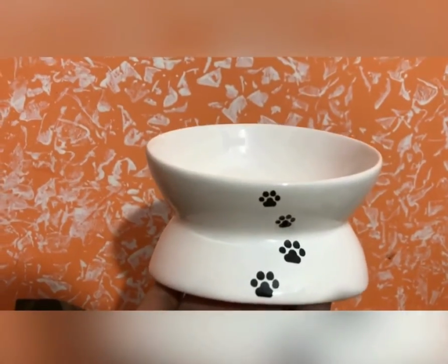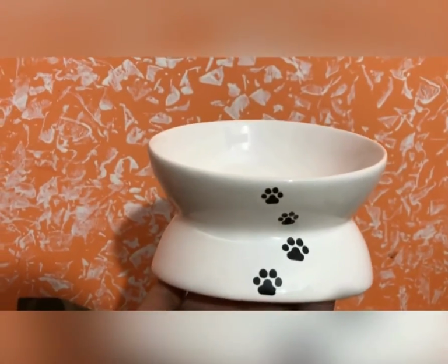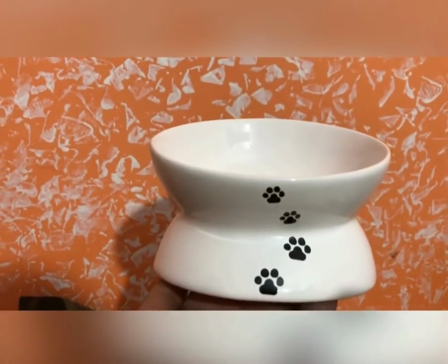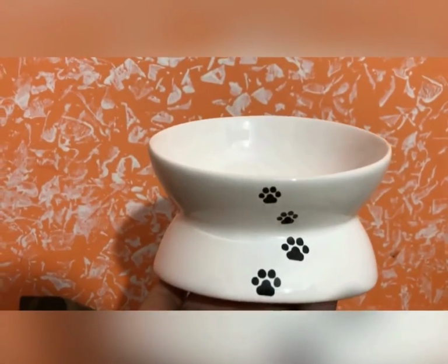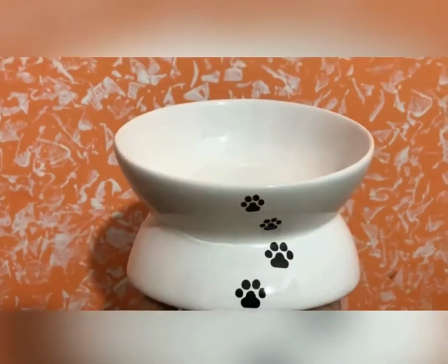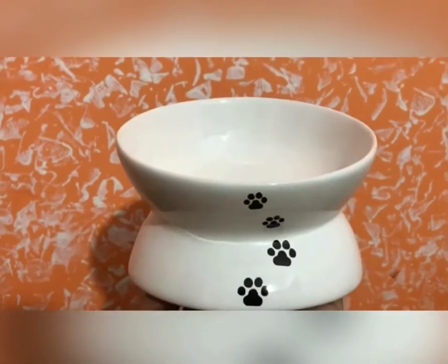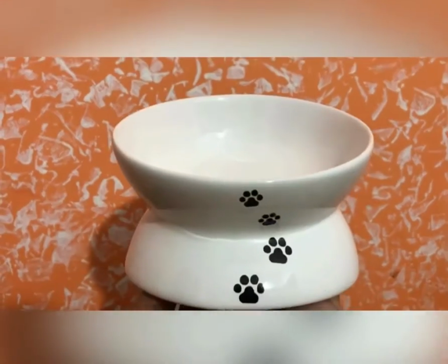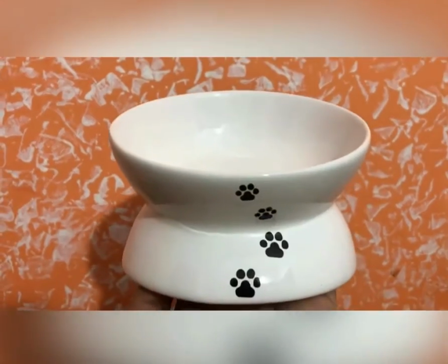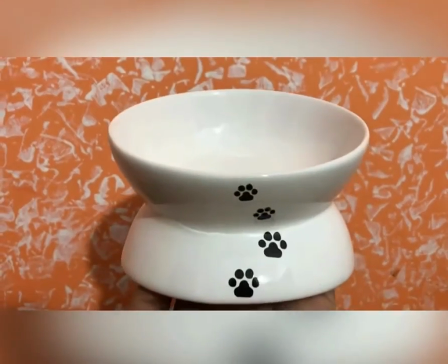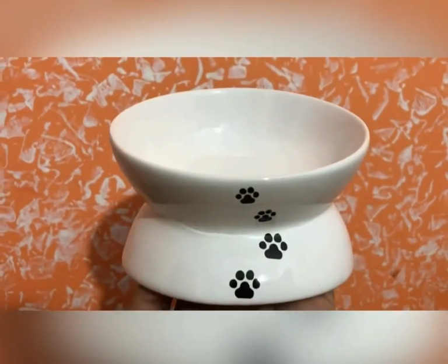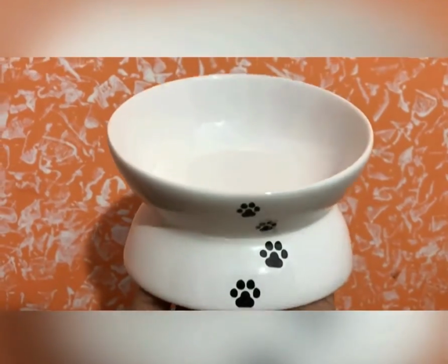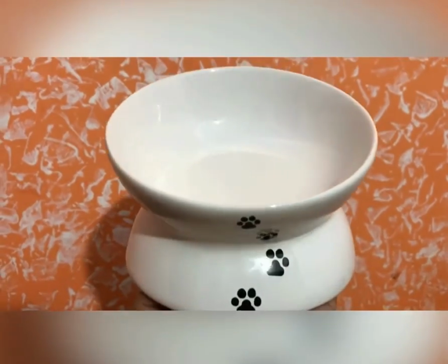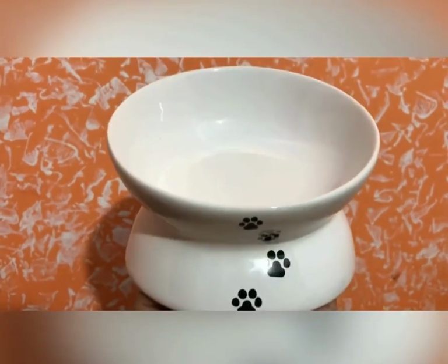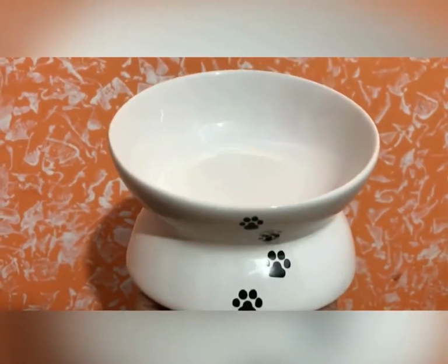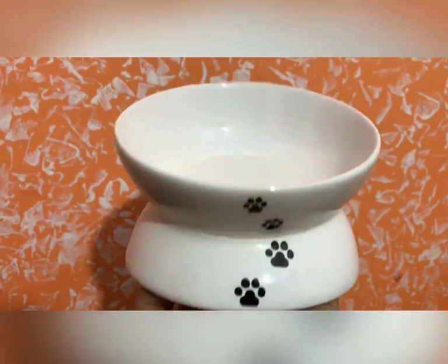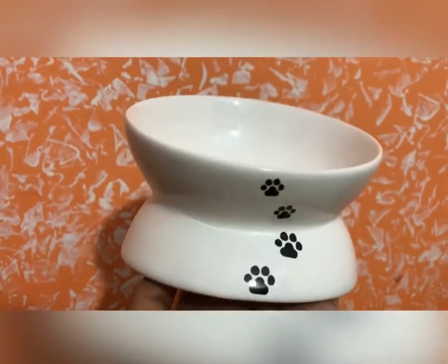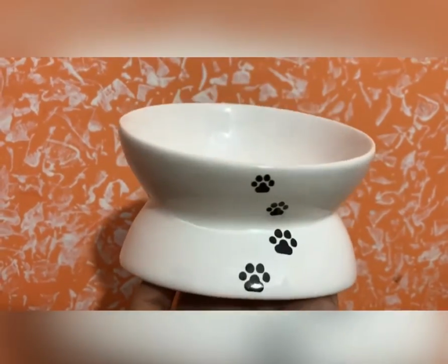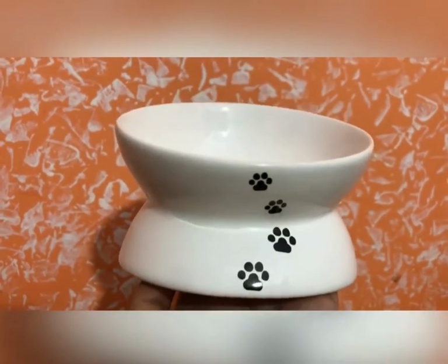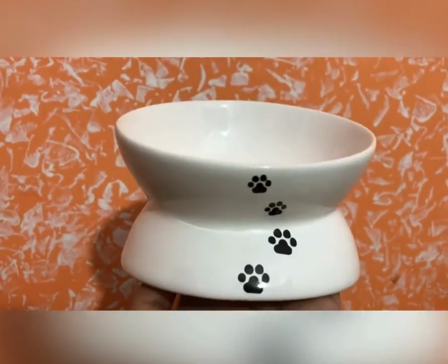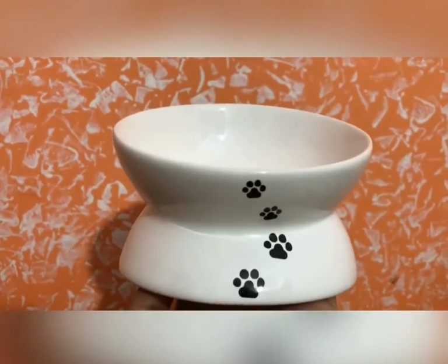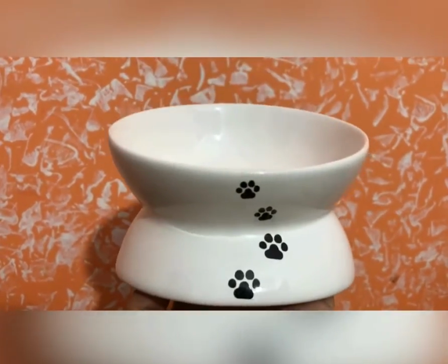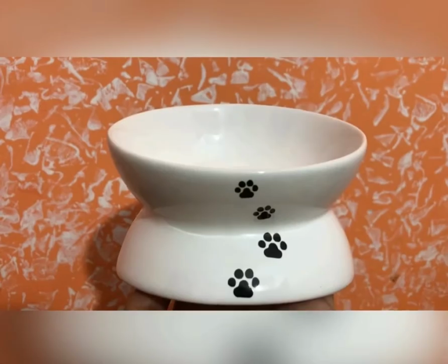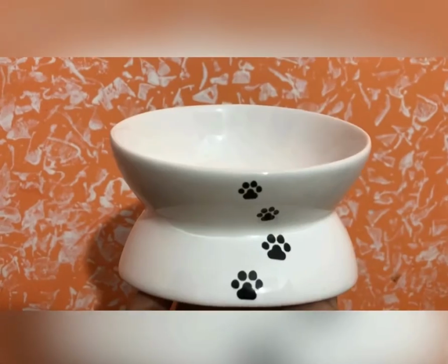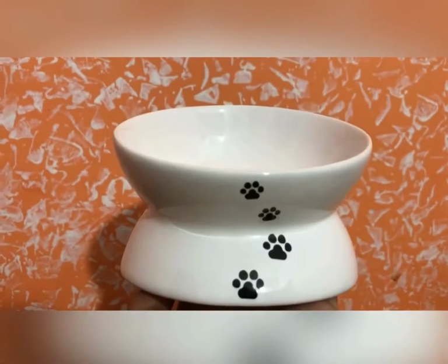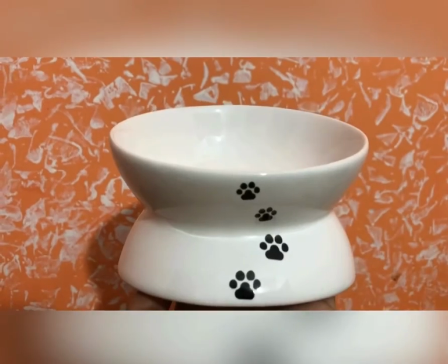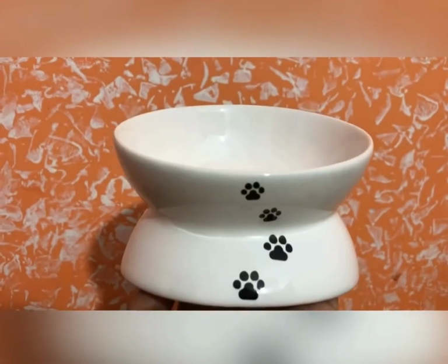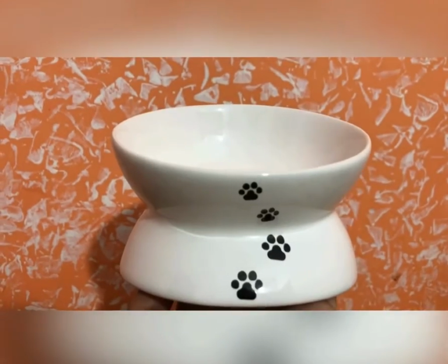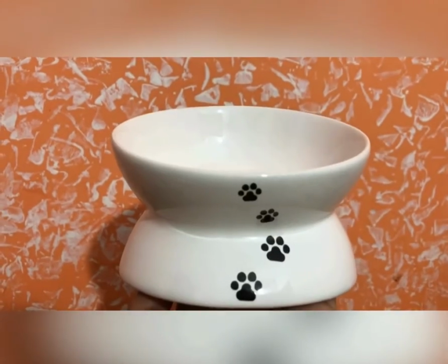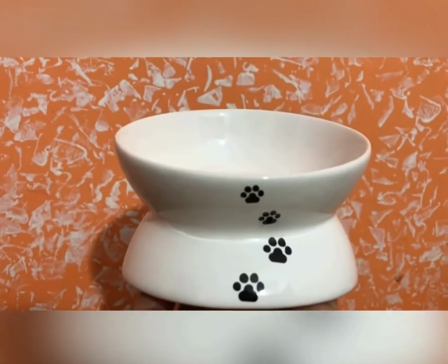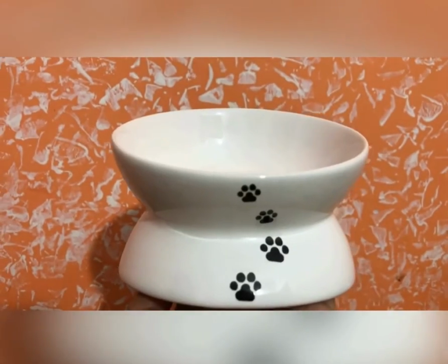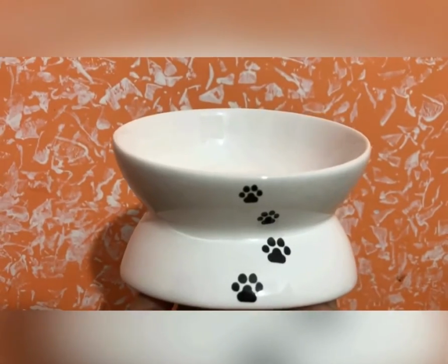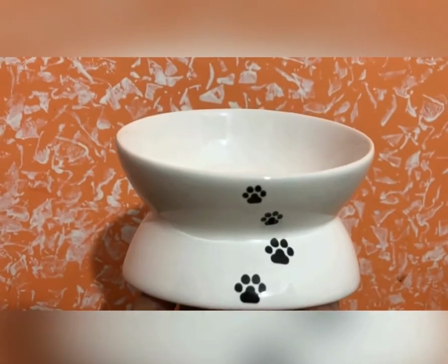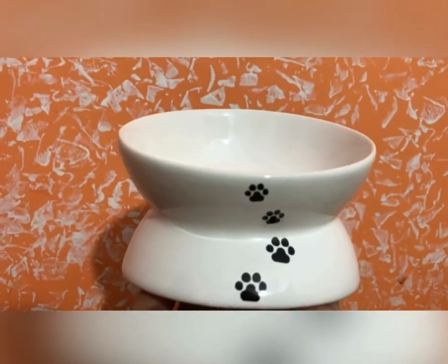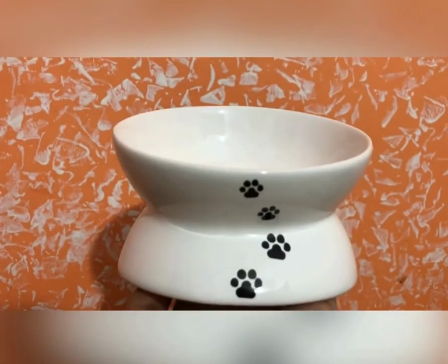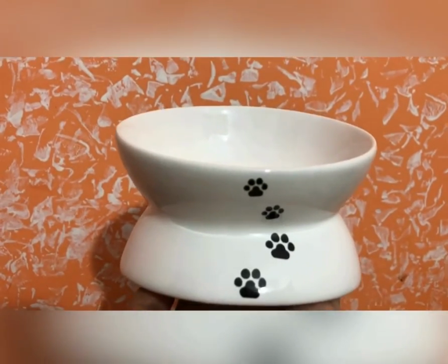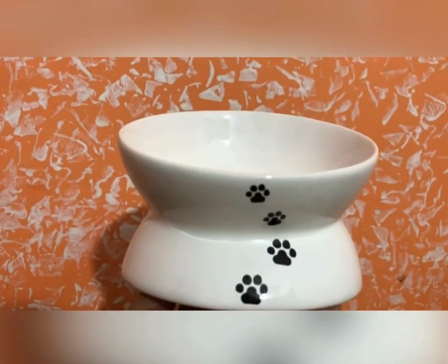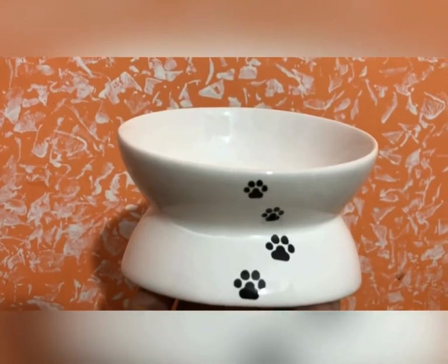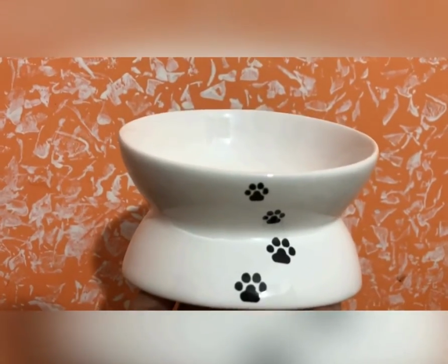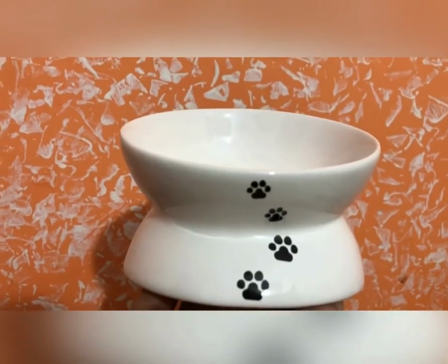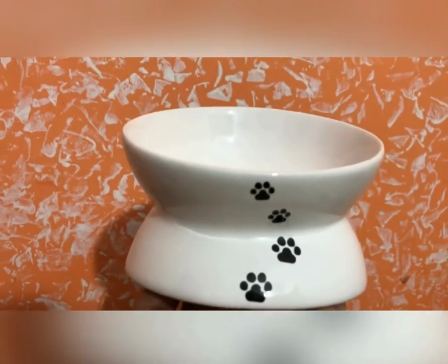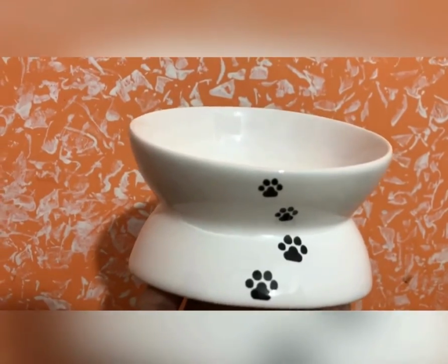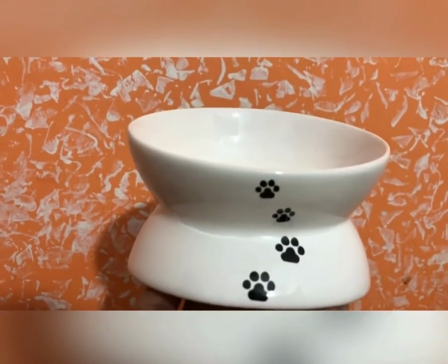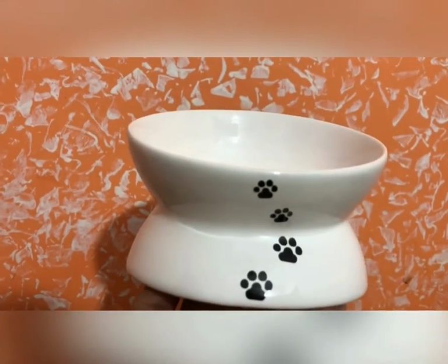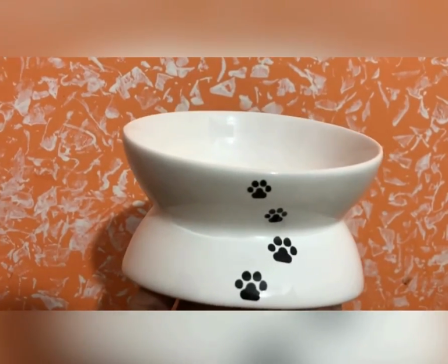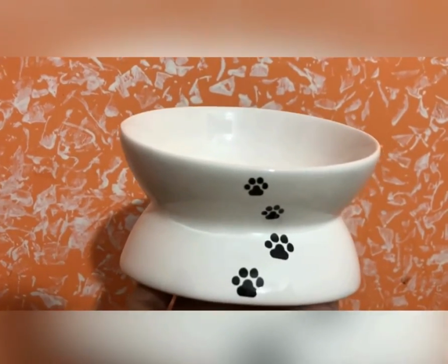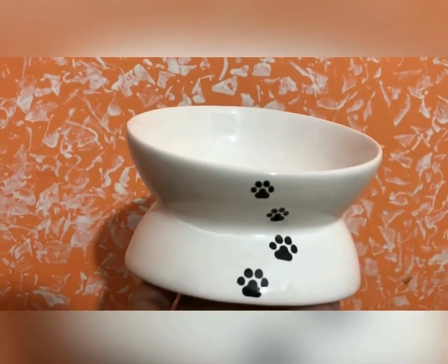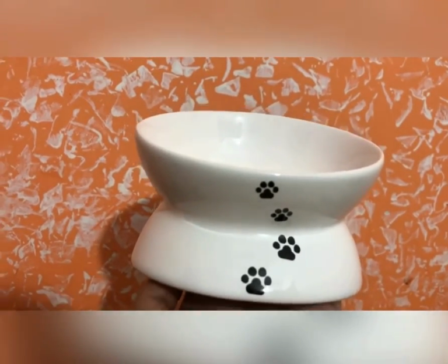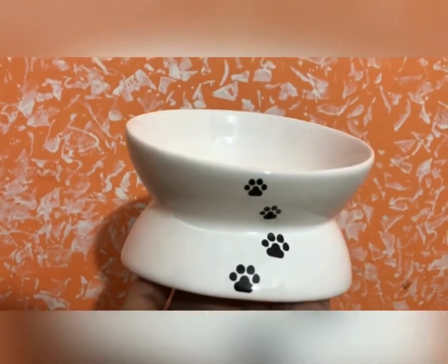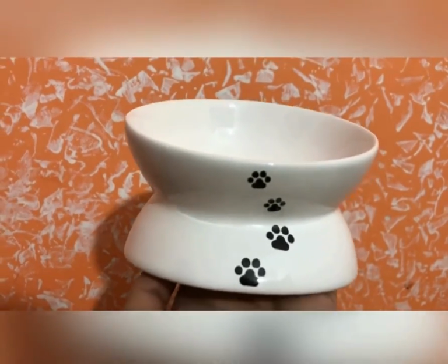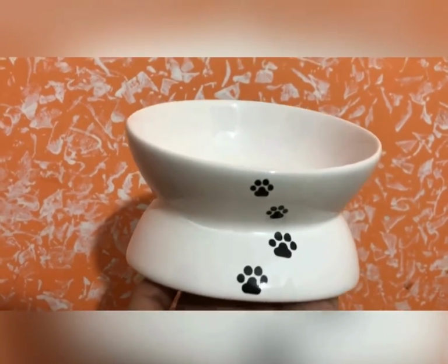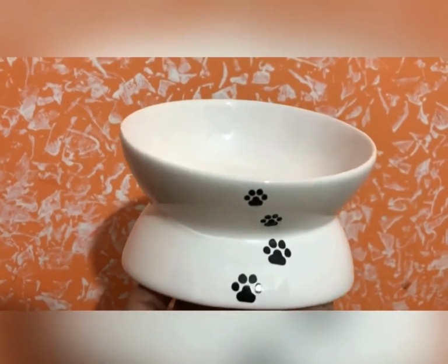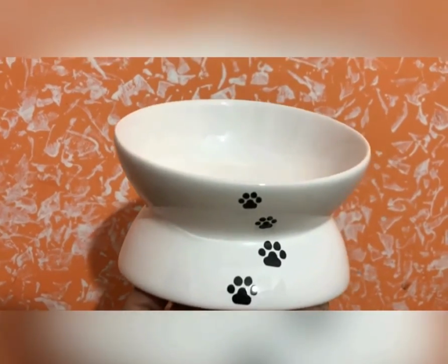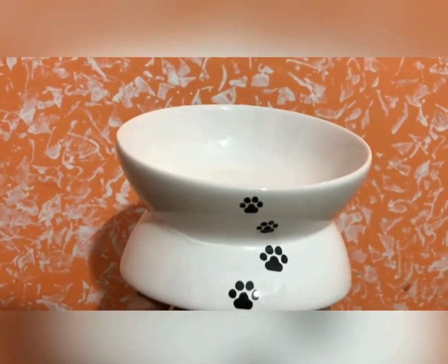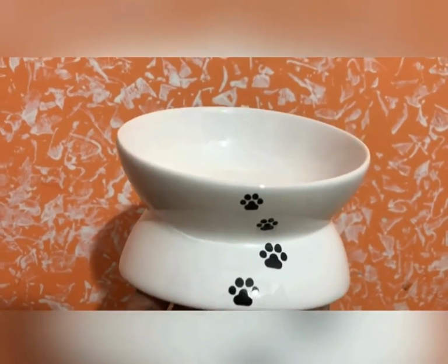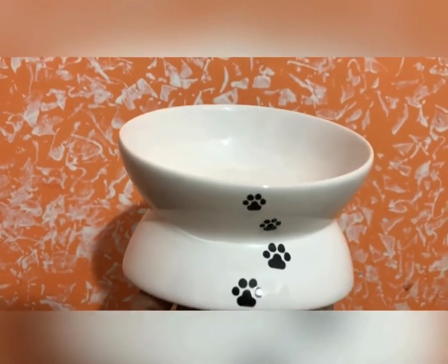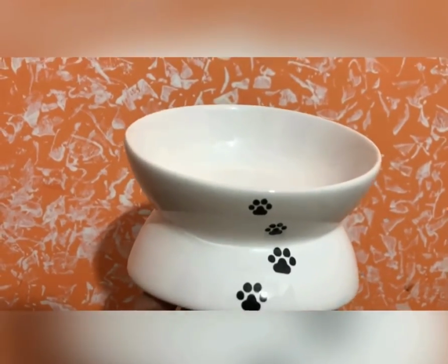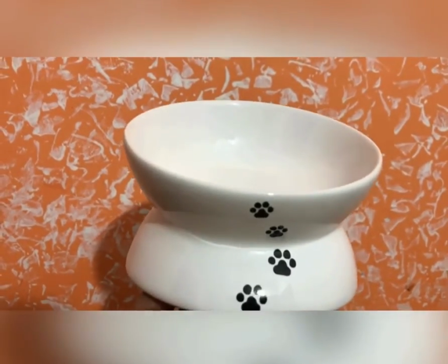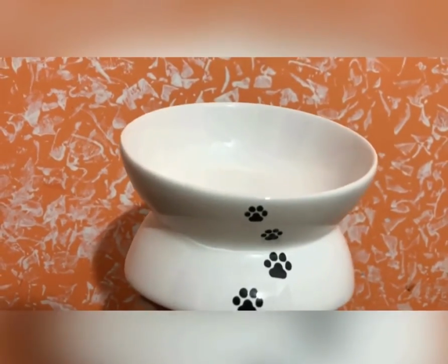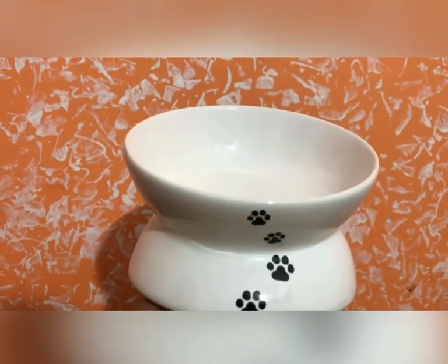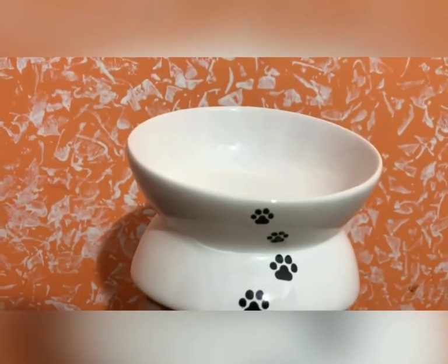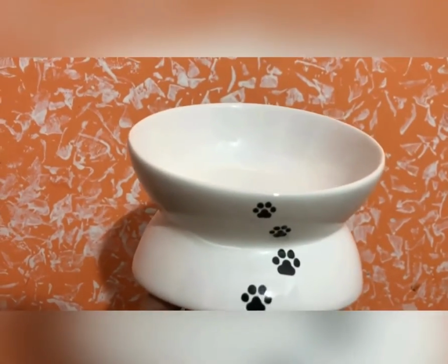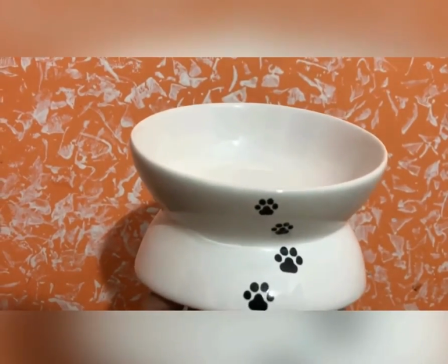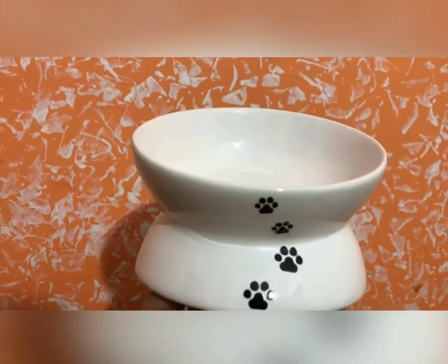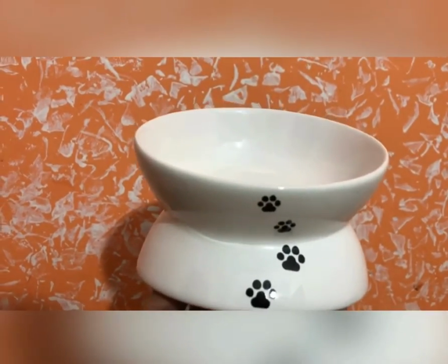The good part is that this elevated bowl is very helpful for dogs and cats — it helps with their spine and is good for their backbone.